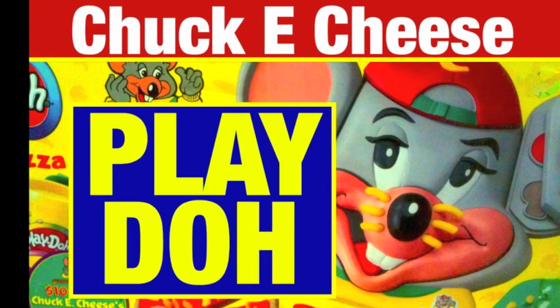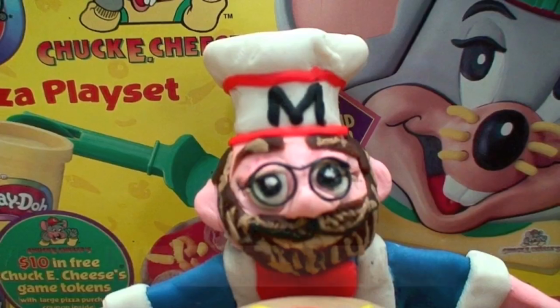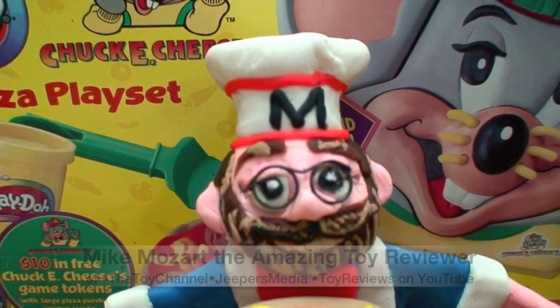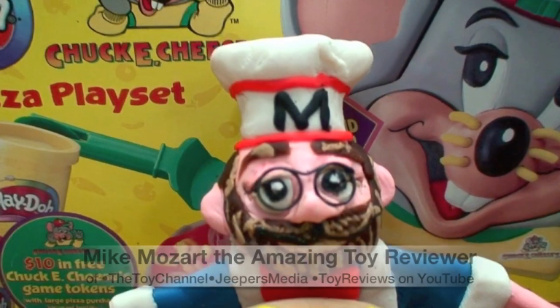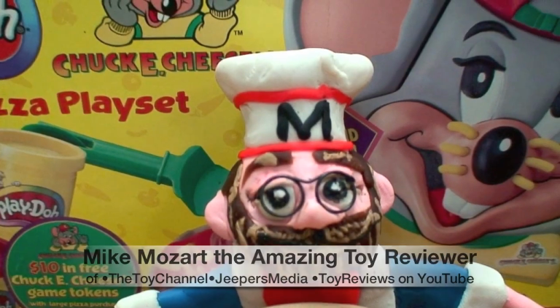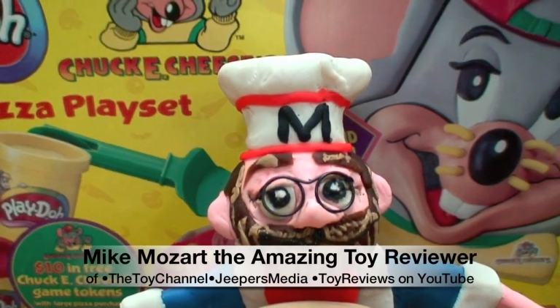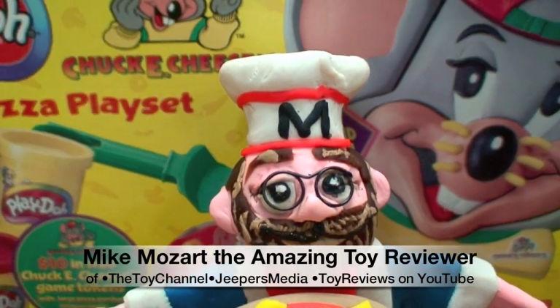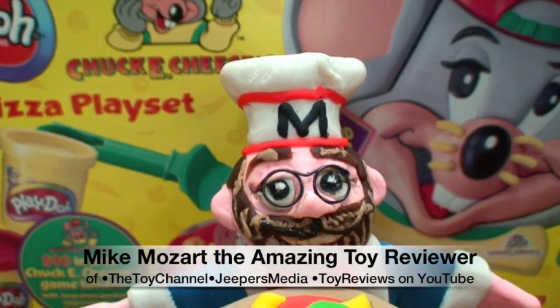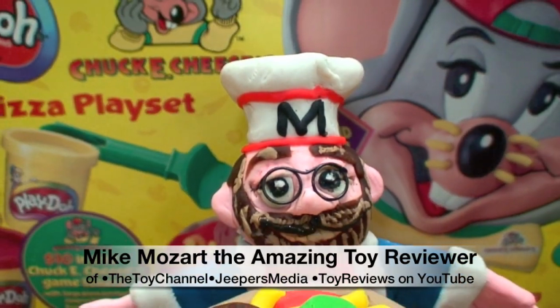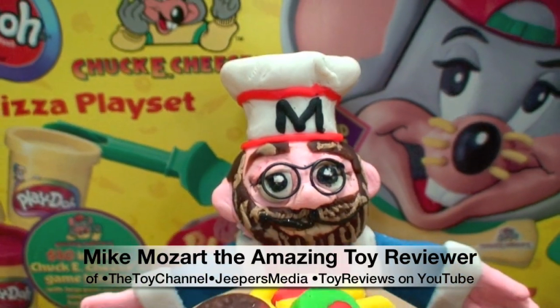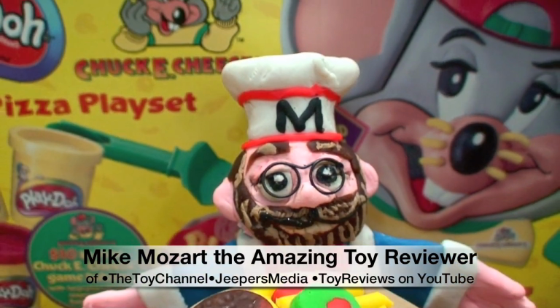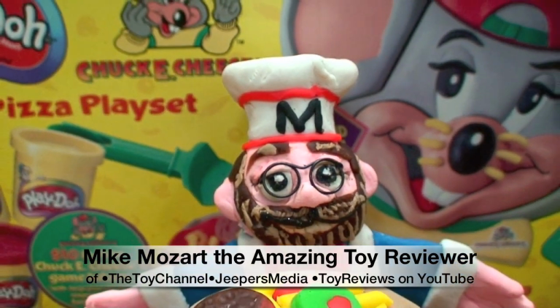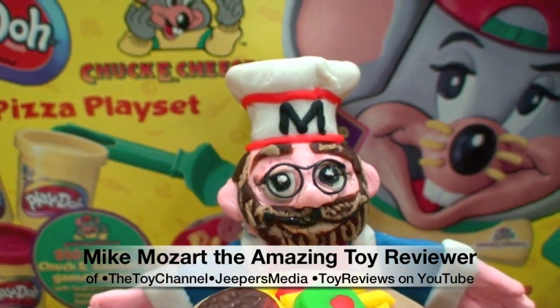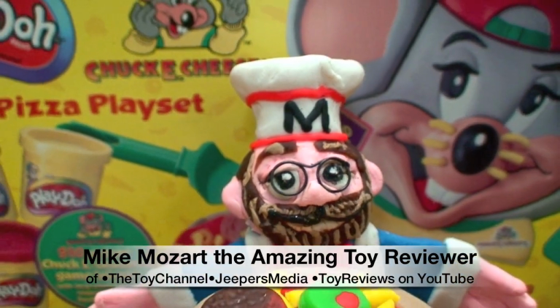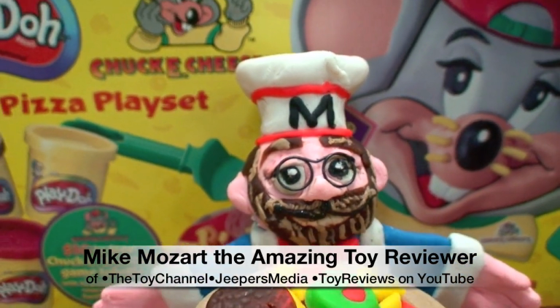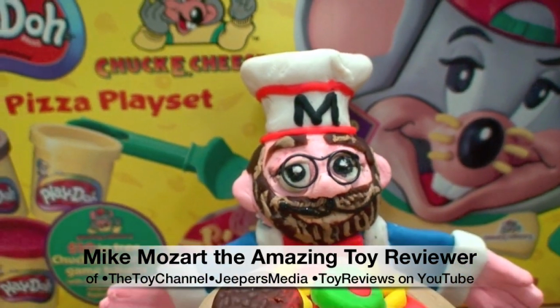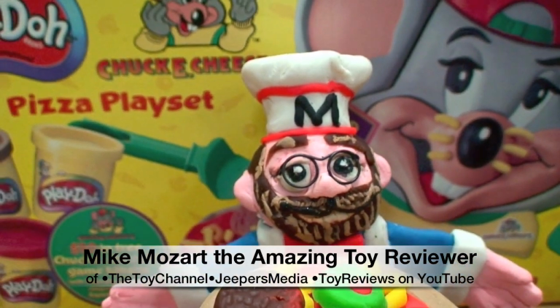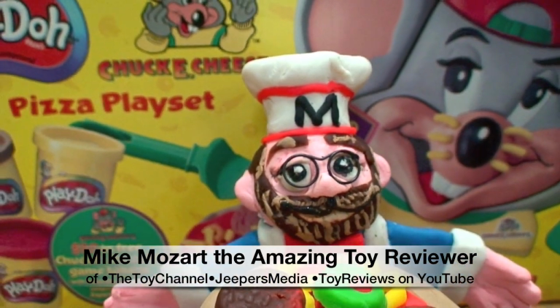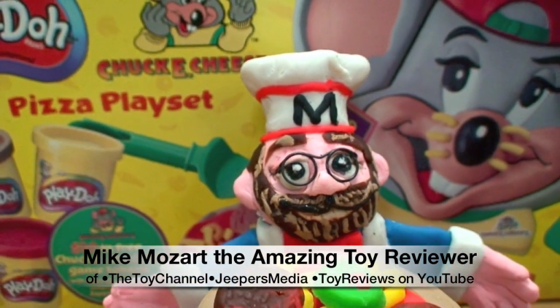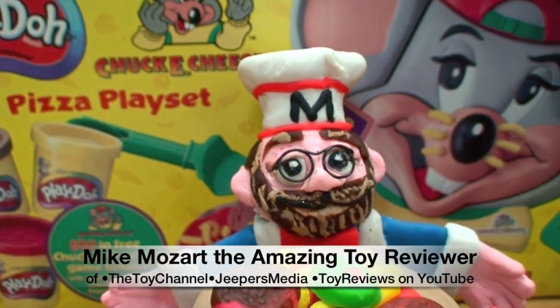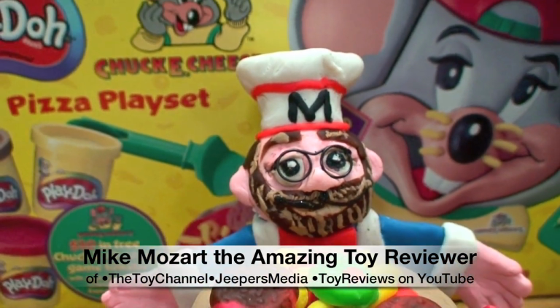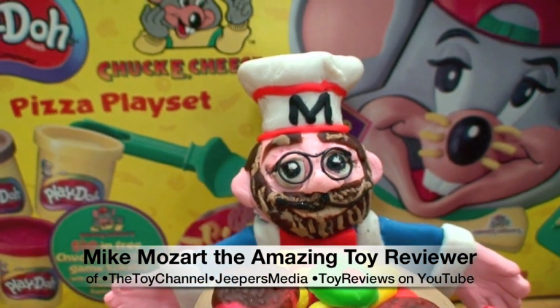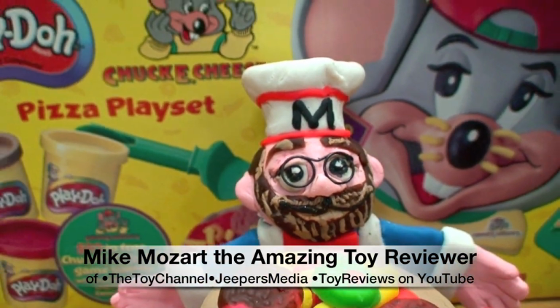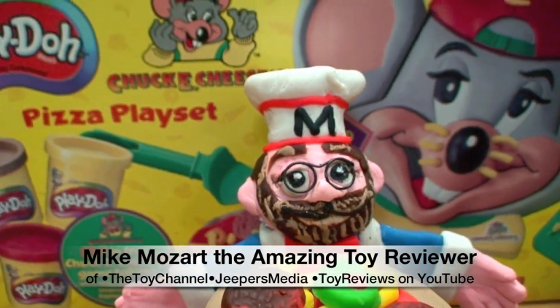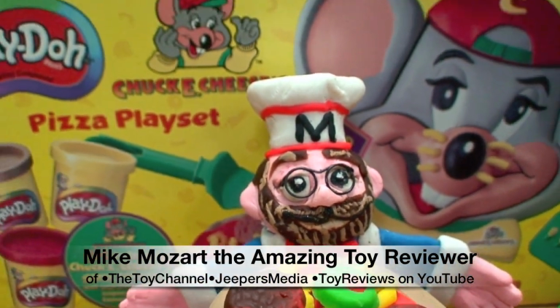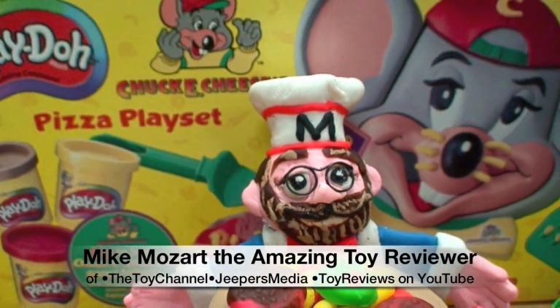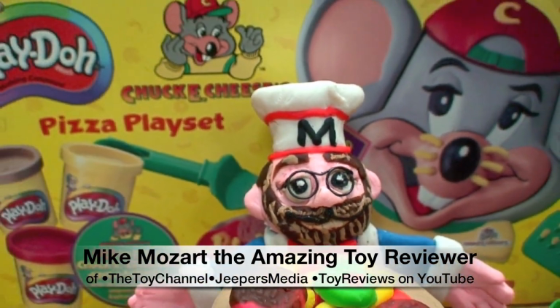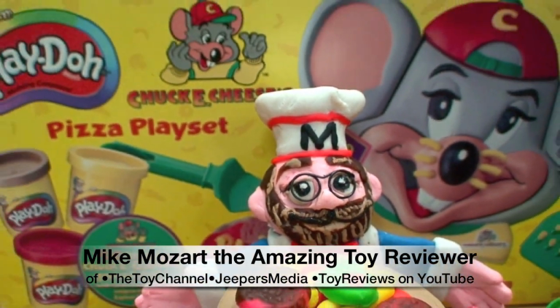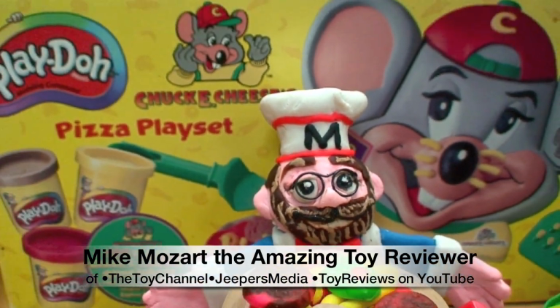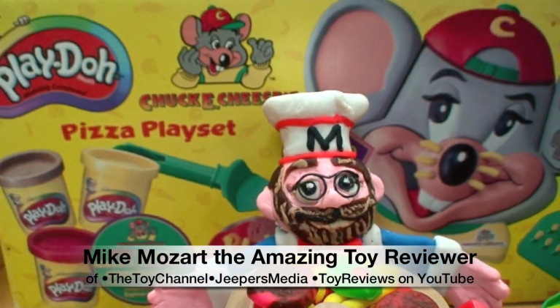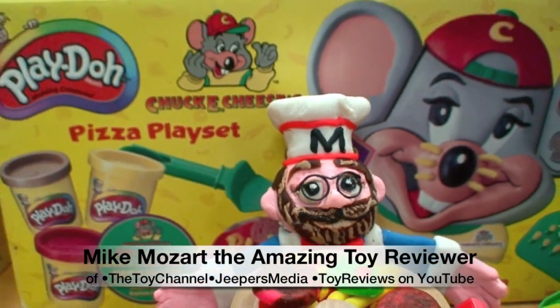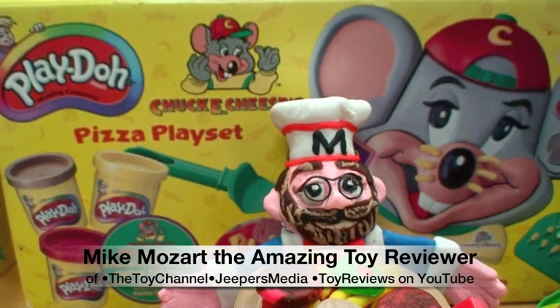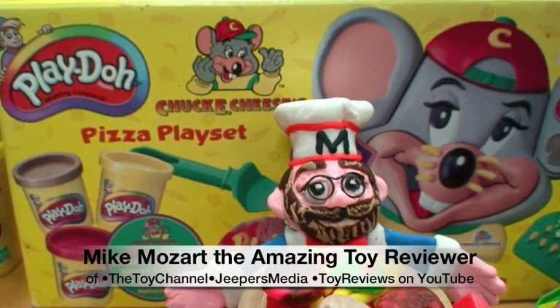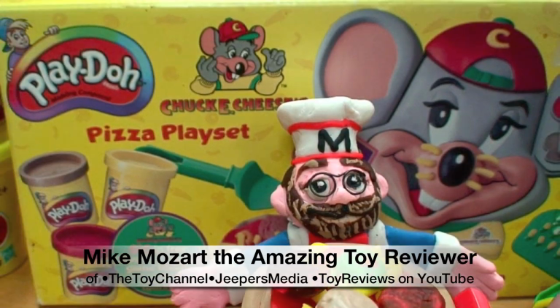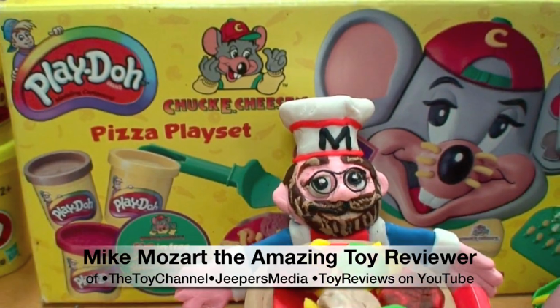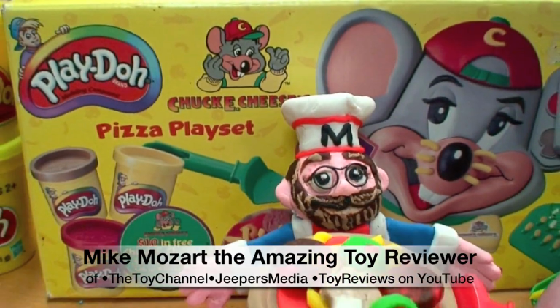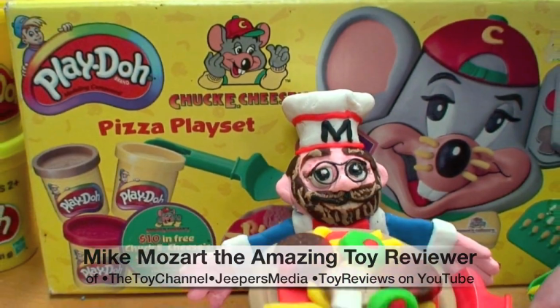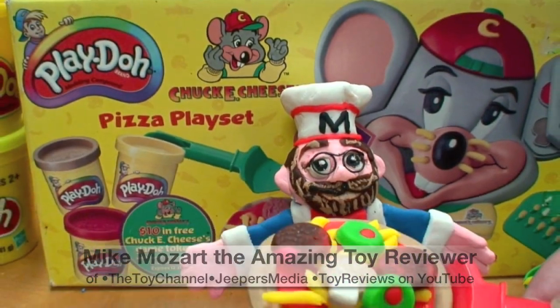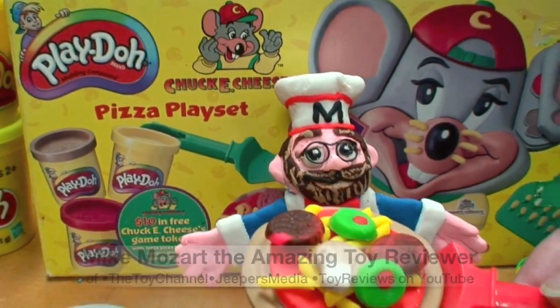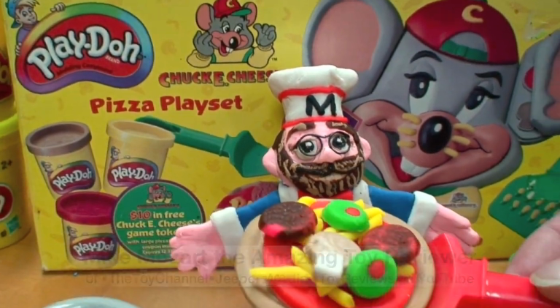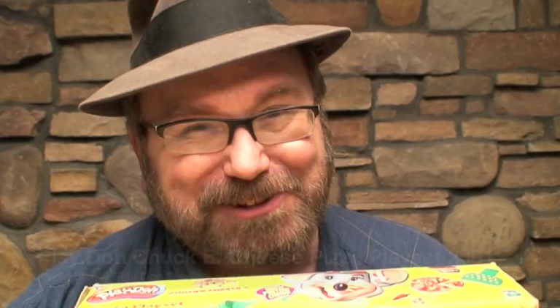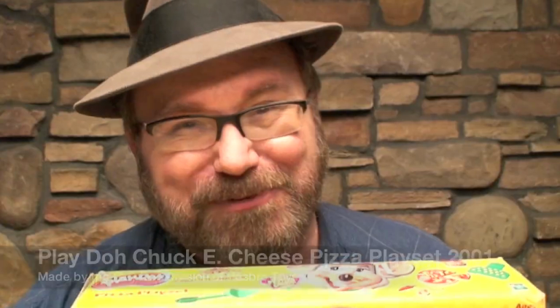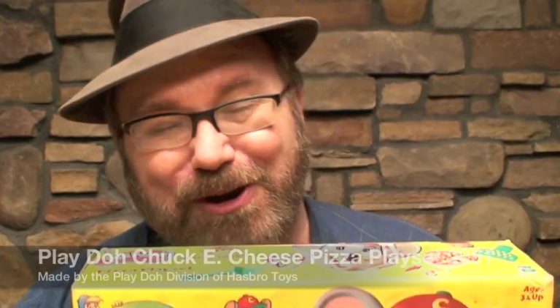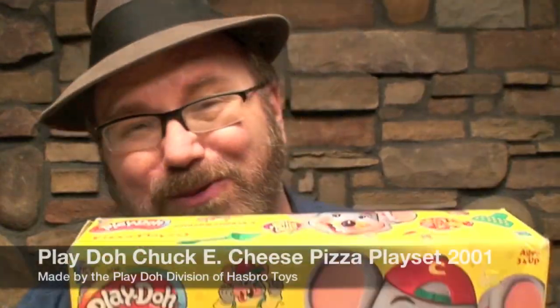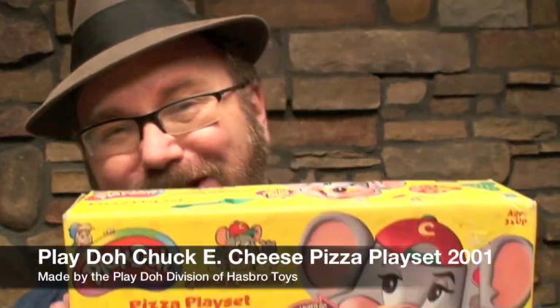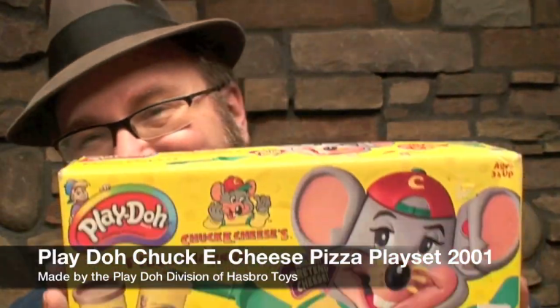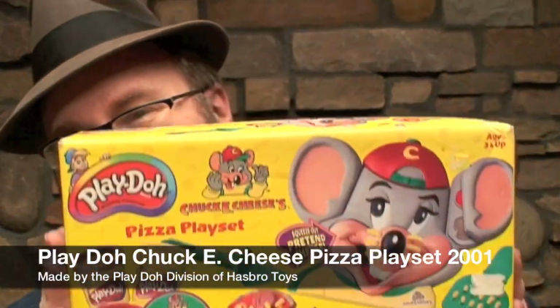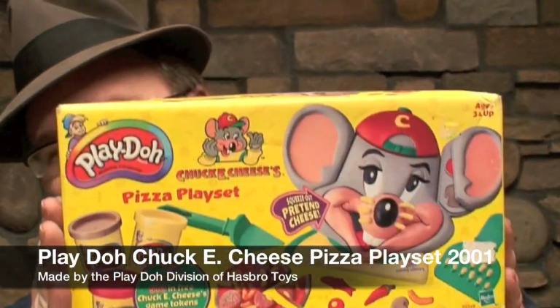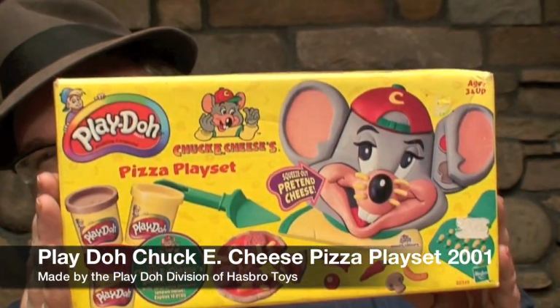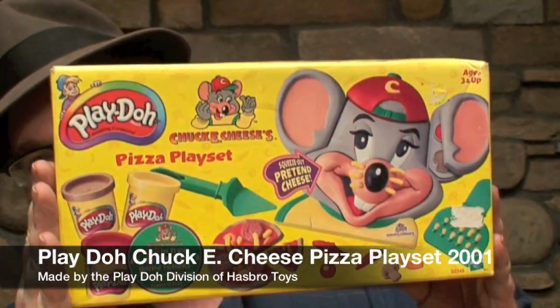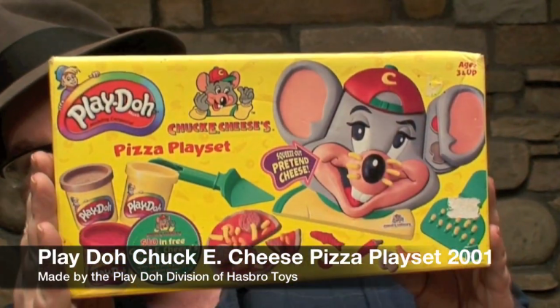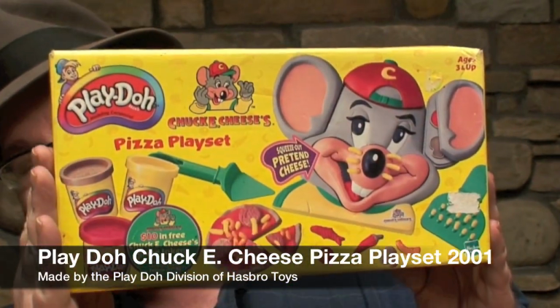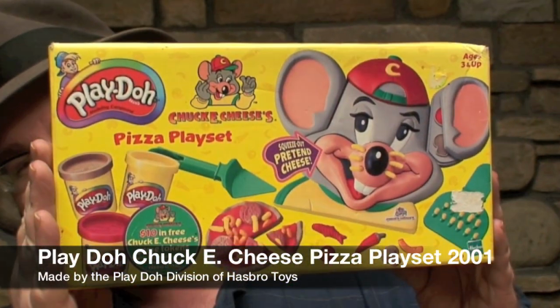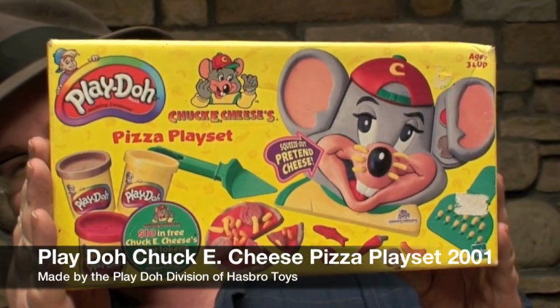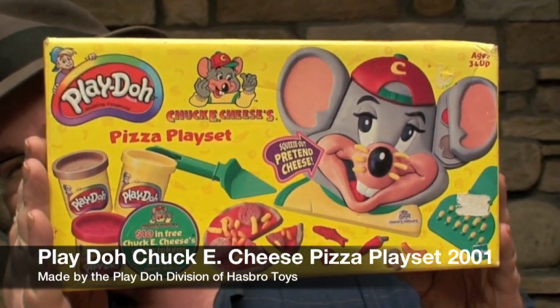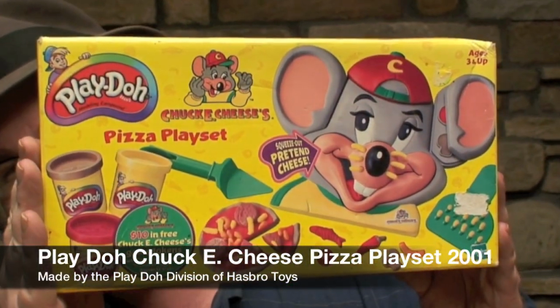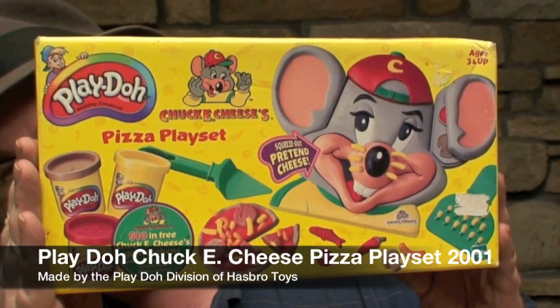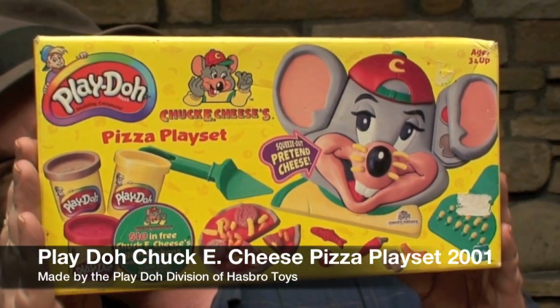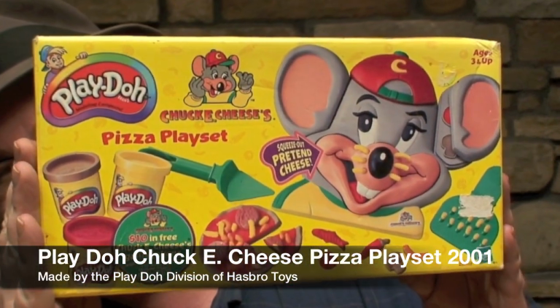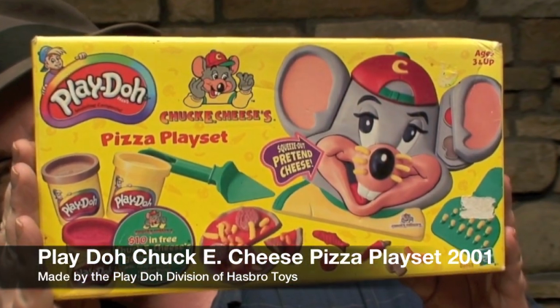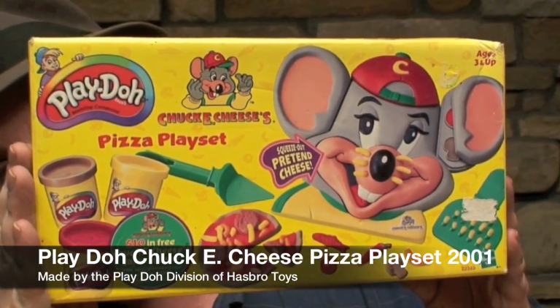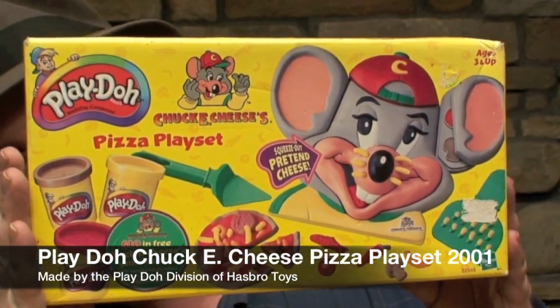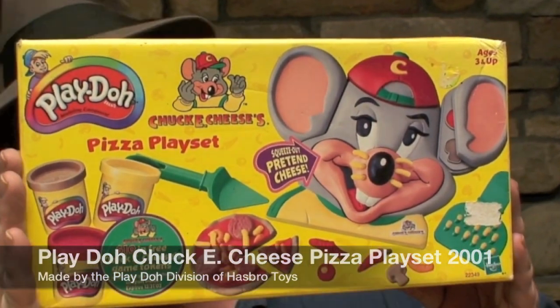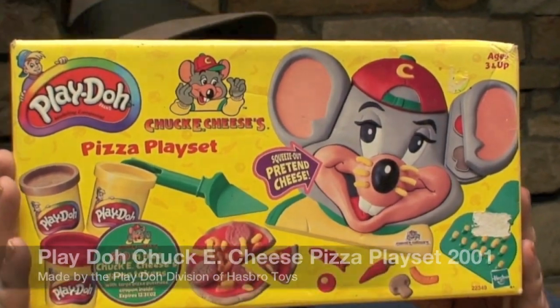This is Mike Mozart, or Dozart I should say, of the Toy Channel and Jeepers Media on YouTube, with the very rare Chuck E. Cheese playset from 2001.